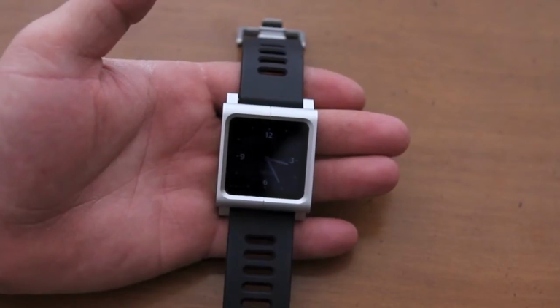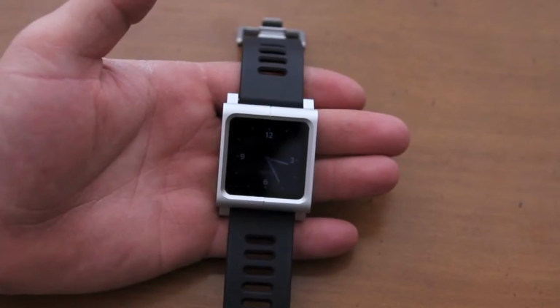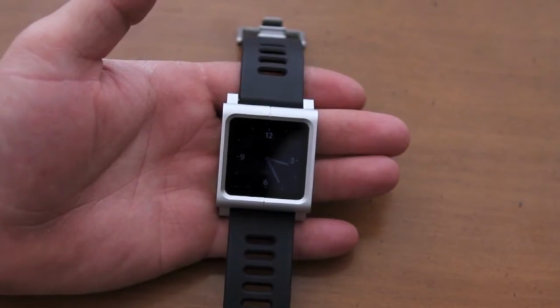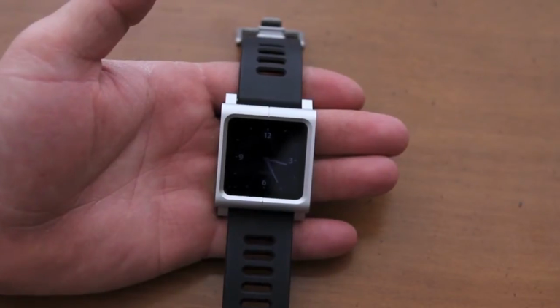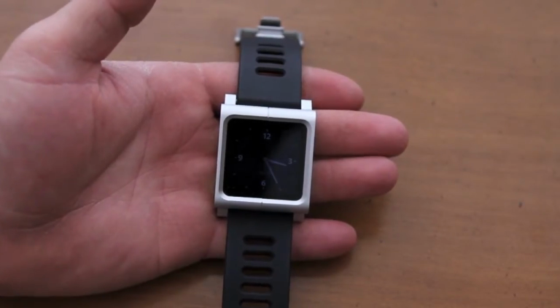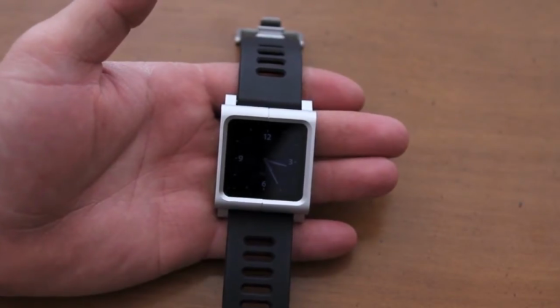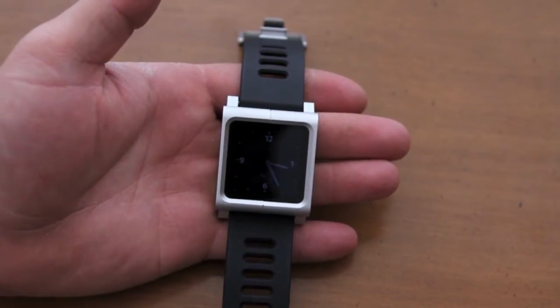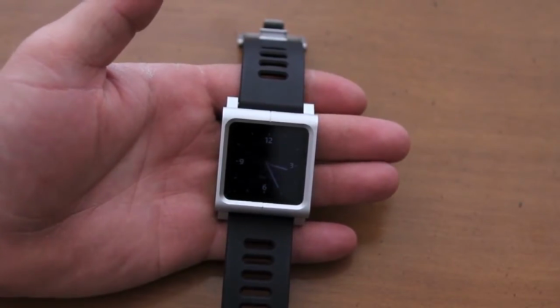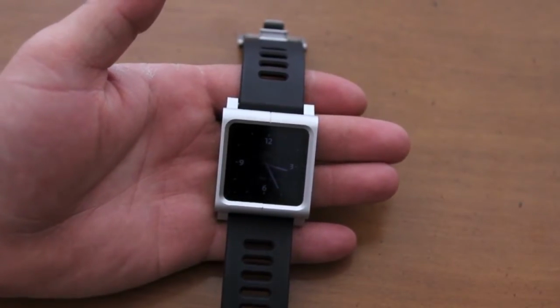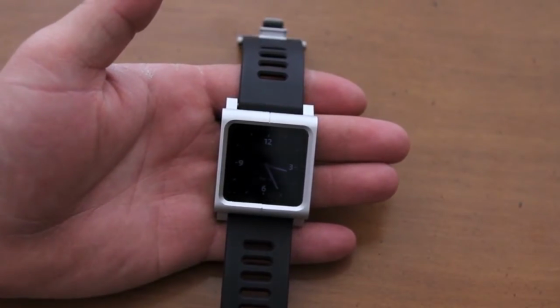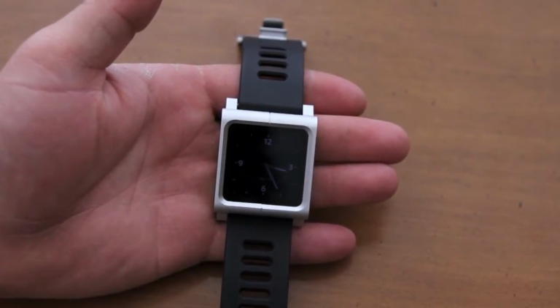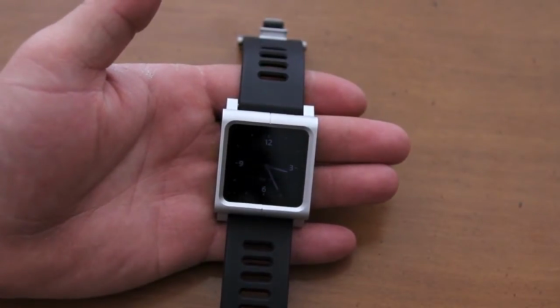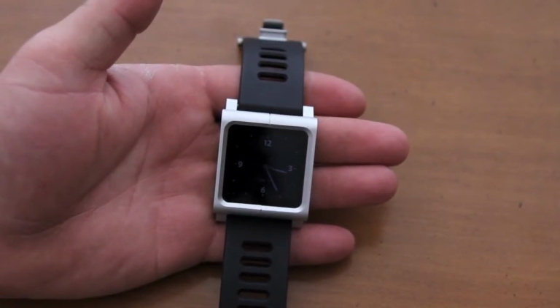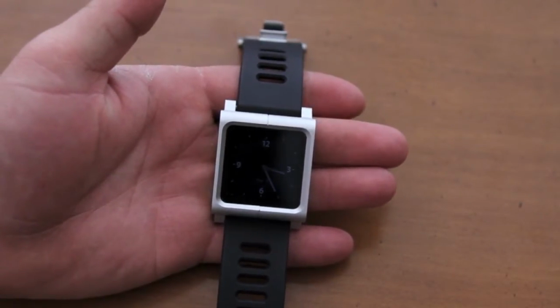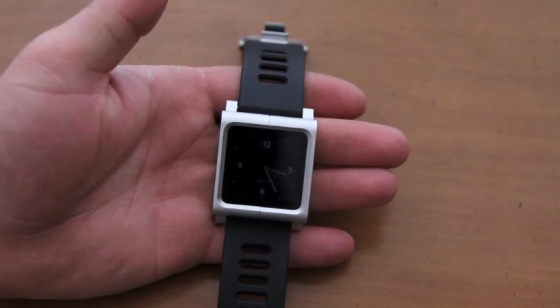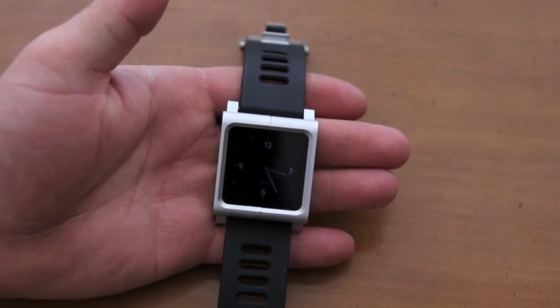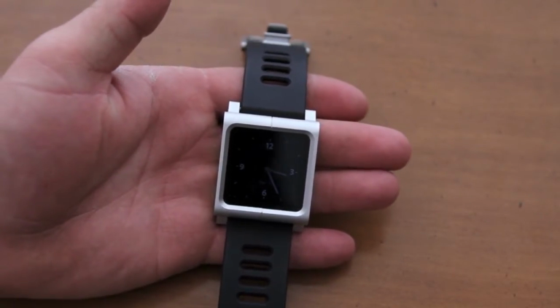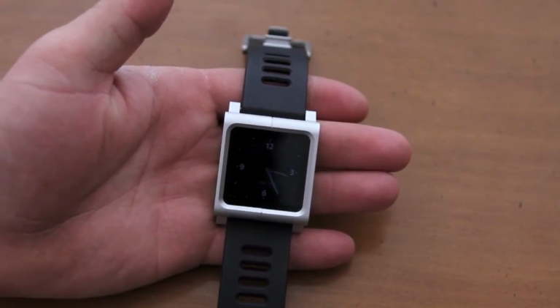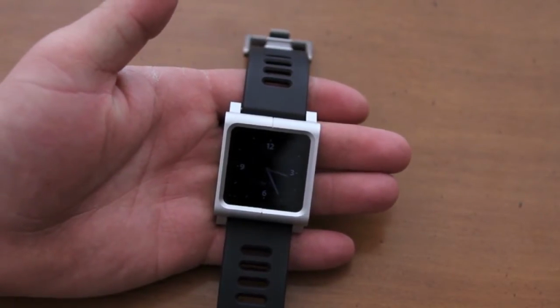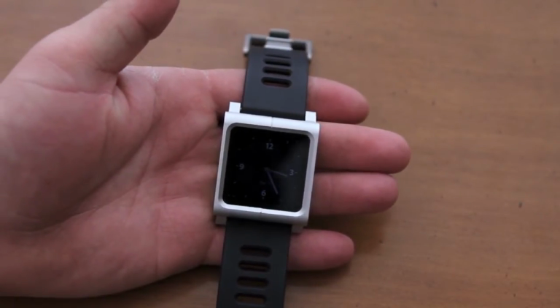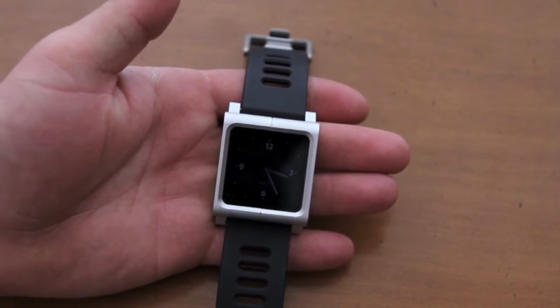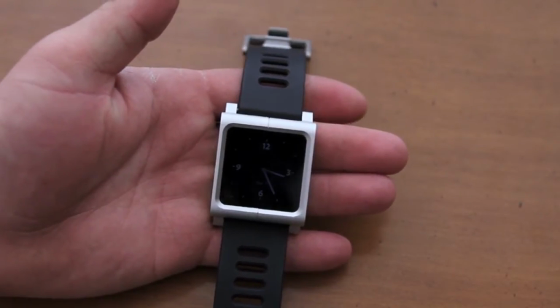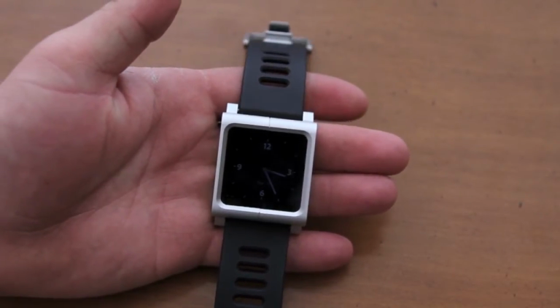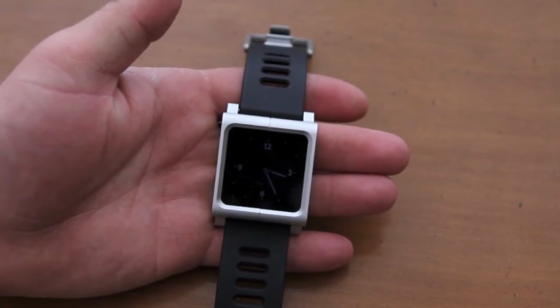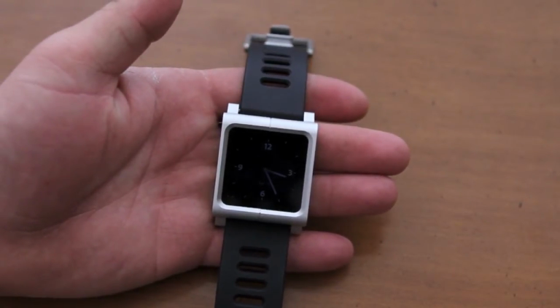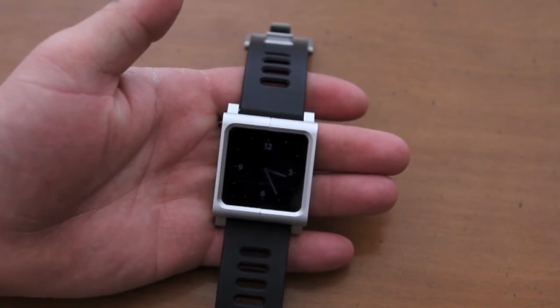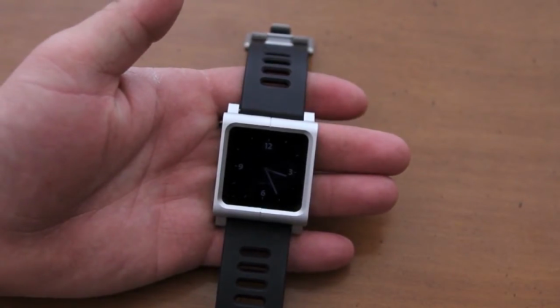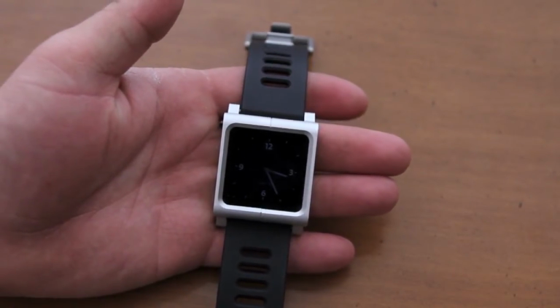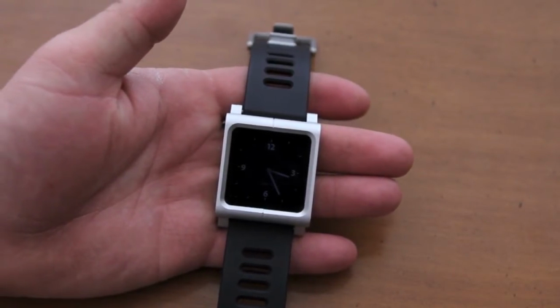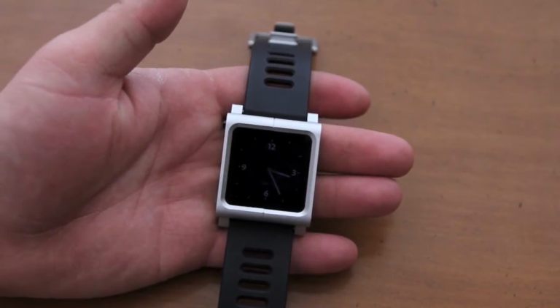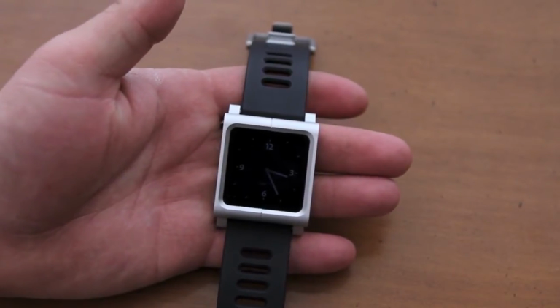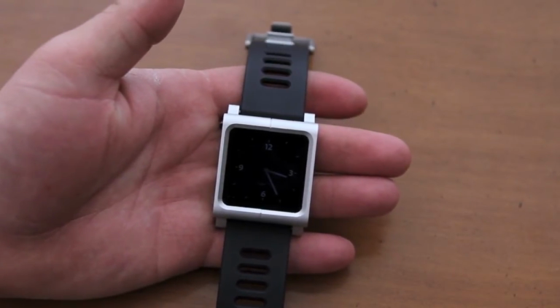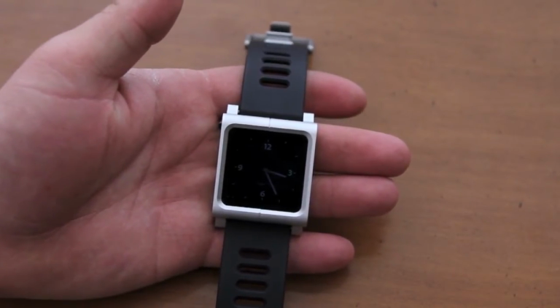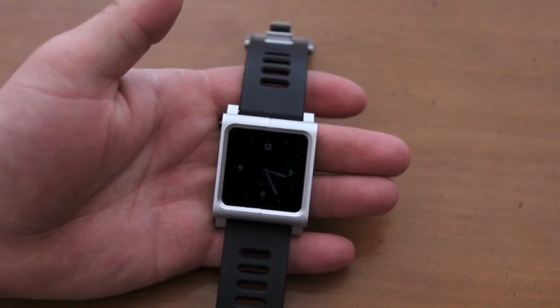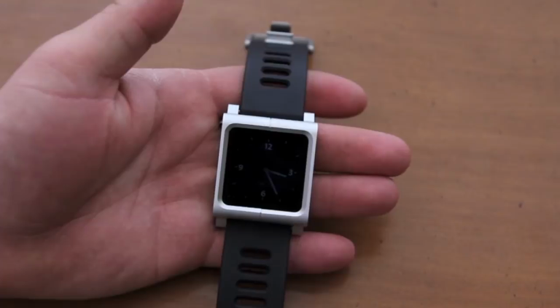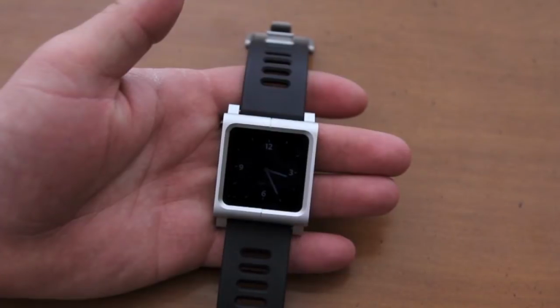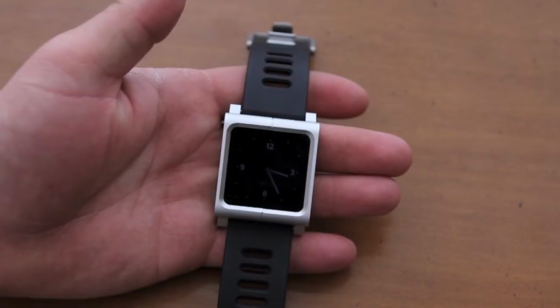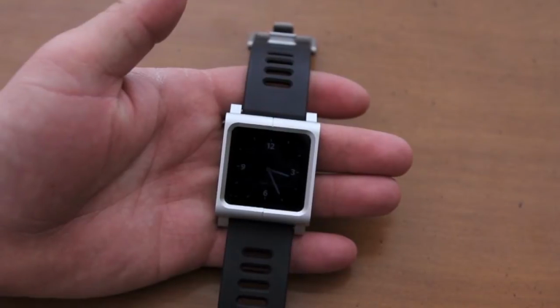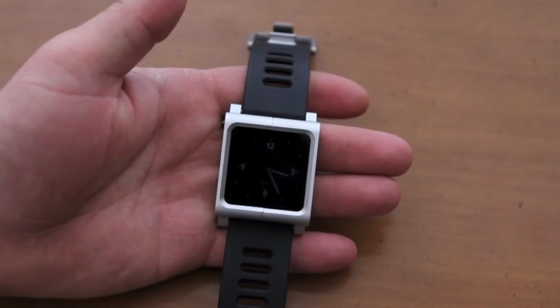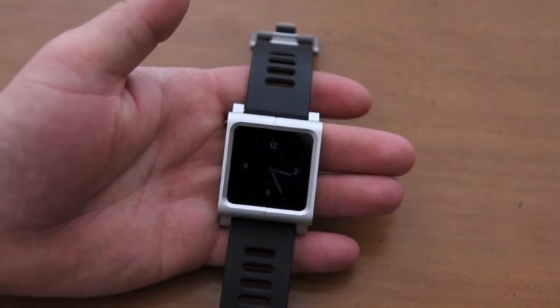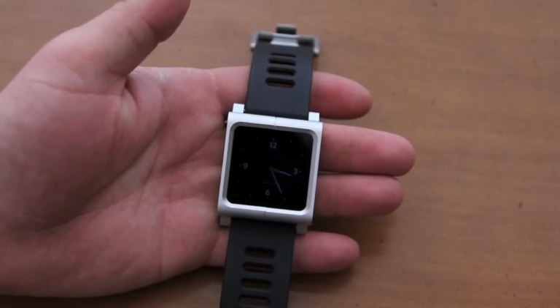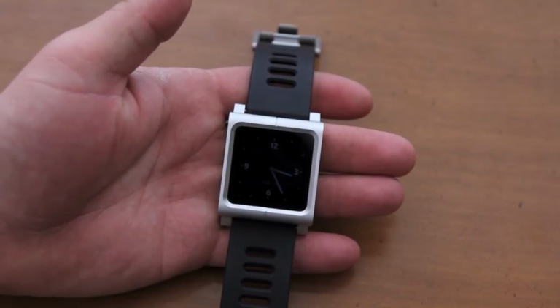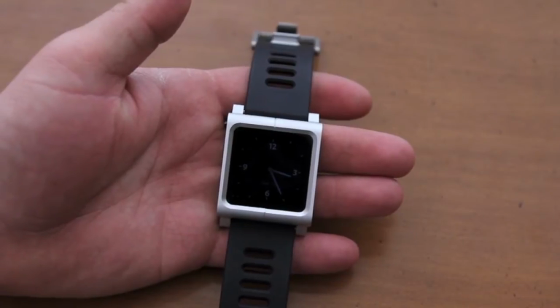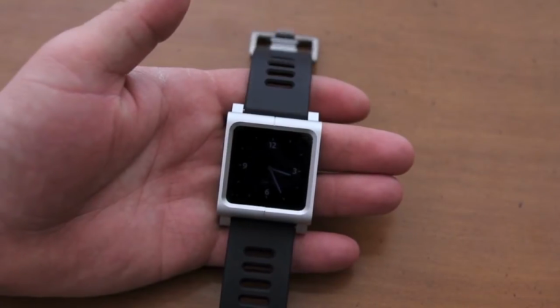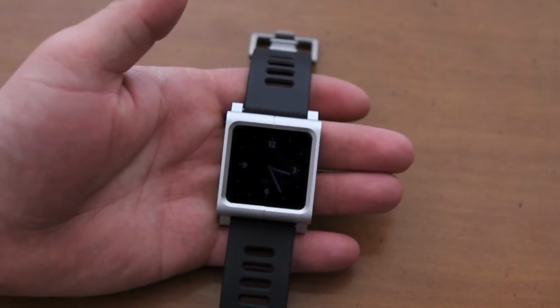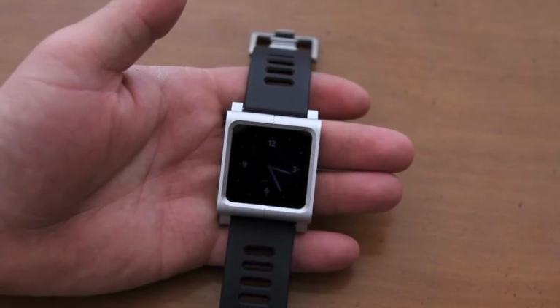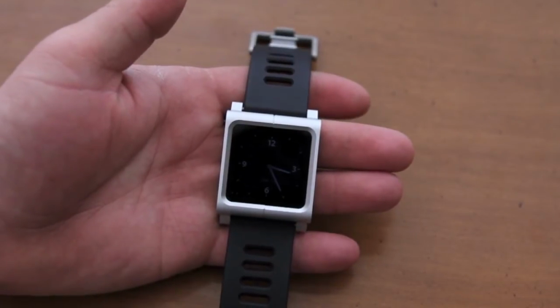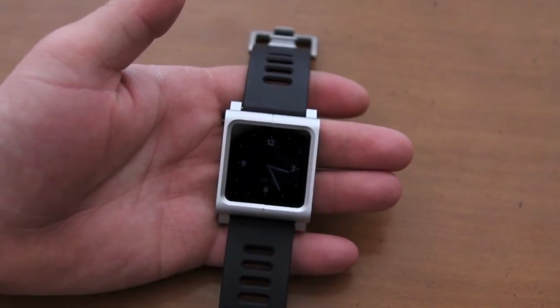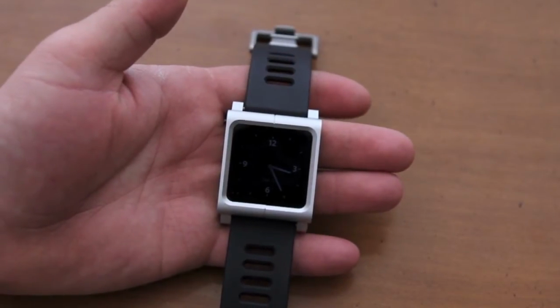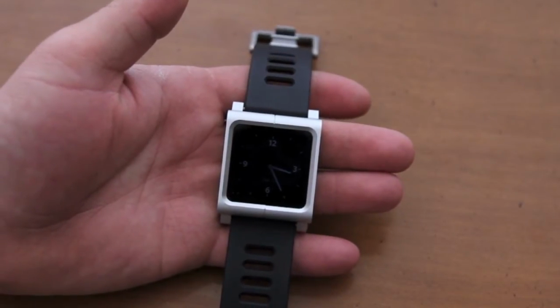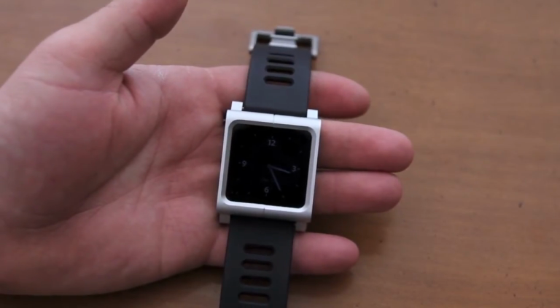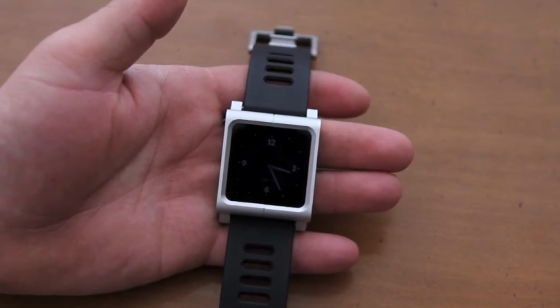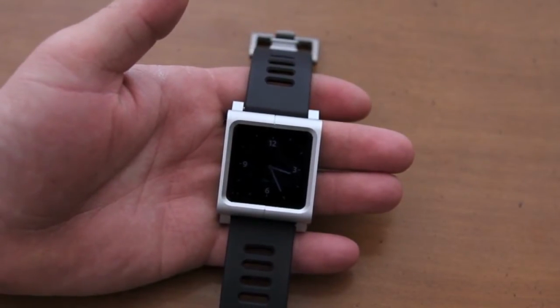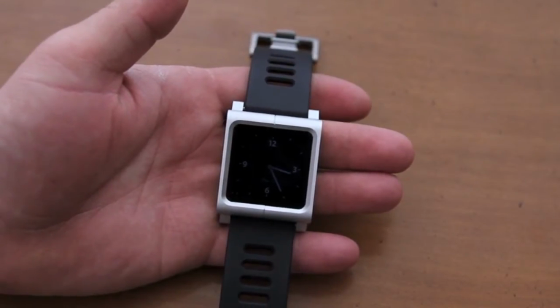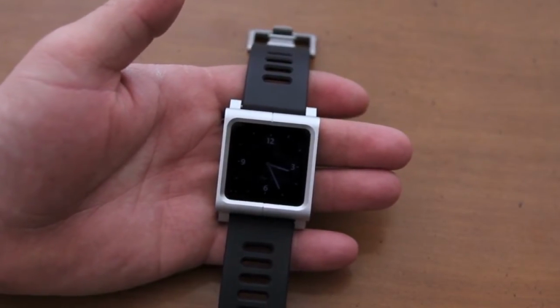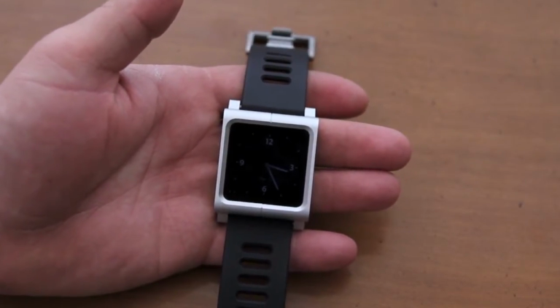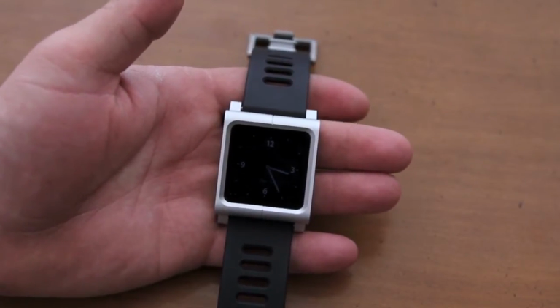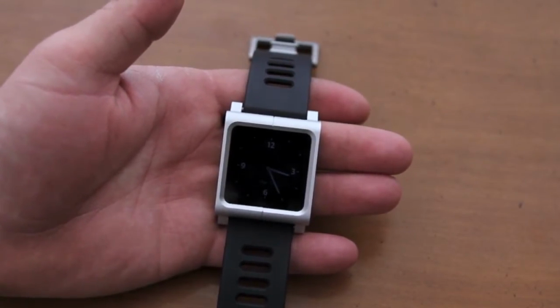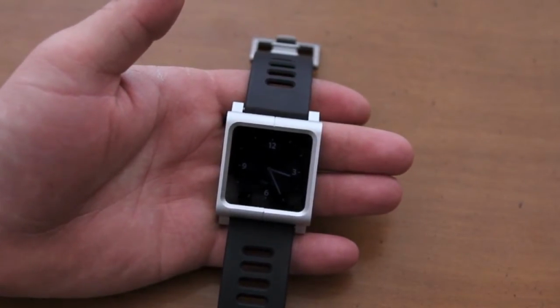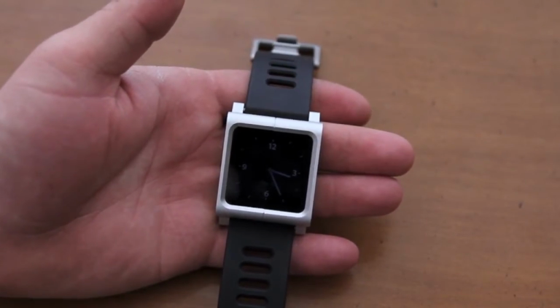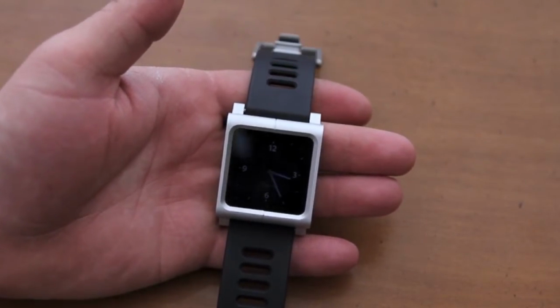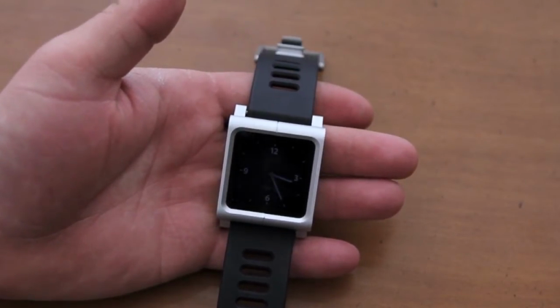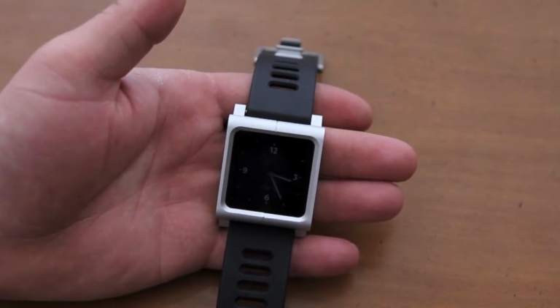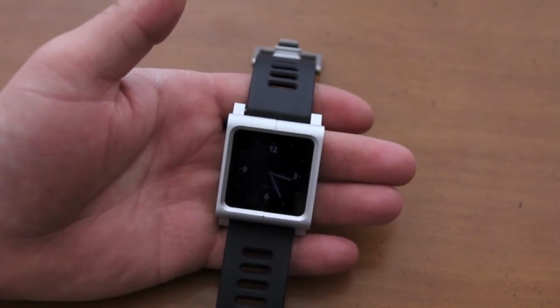Hey YouTube, what's going on? It's Ricky here from Ricky's Macintosh, with my review of the Lunatic watch band for the iPod Nano 6th generation.